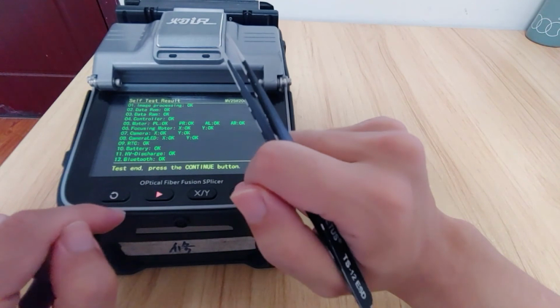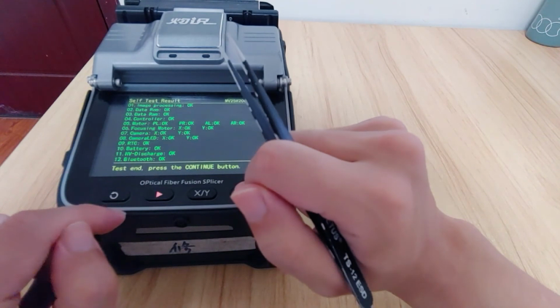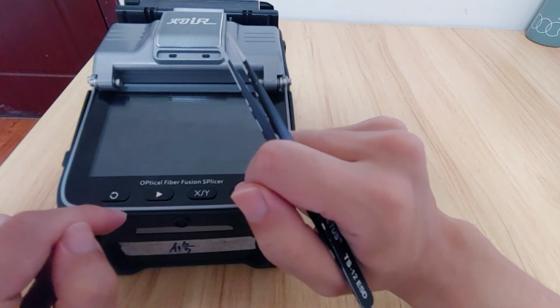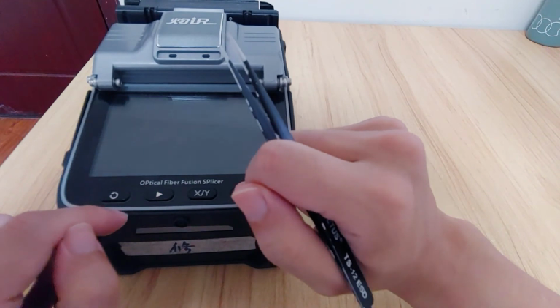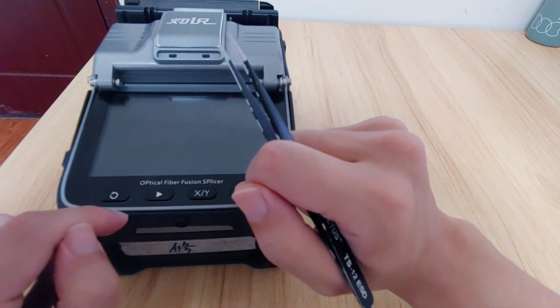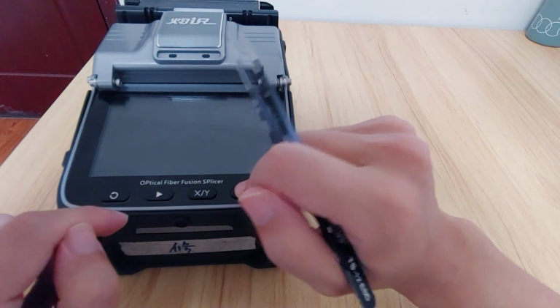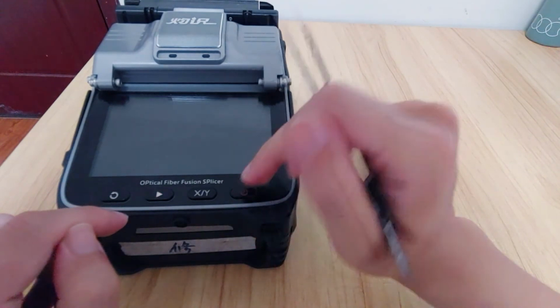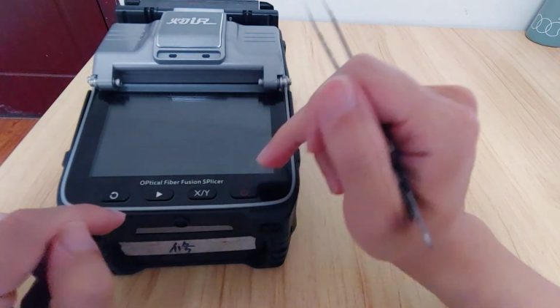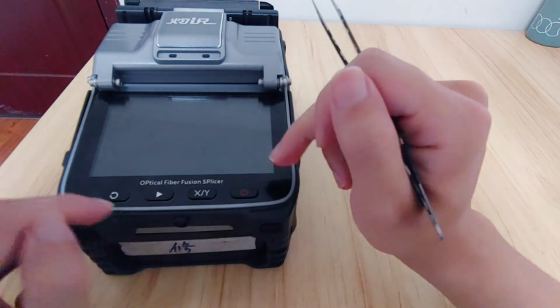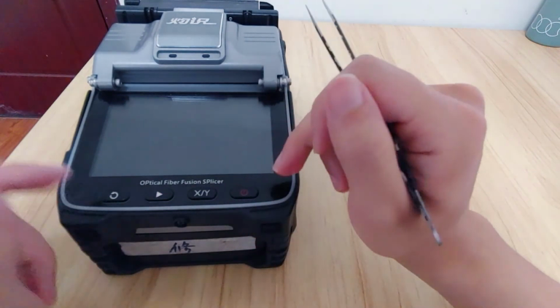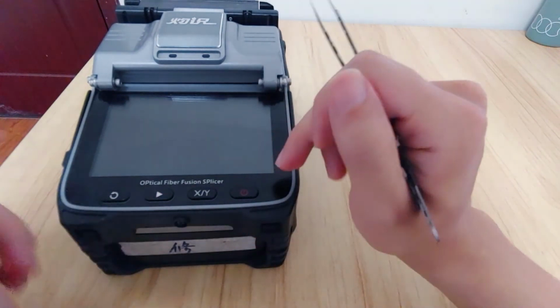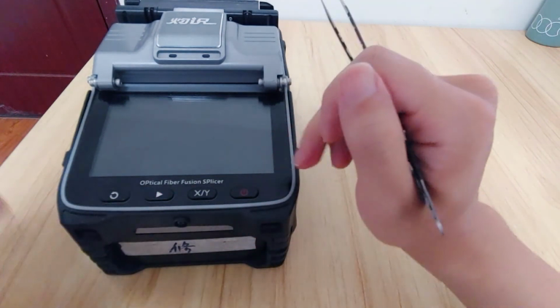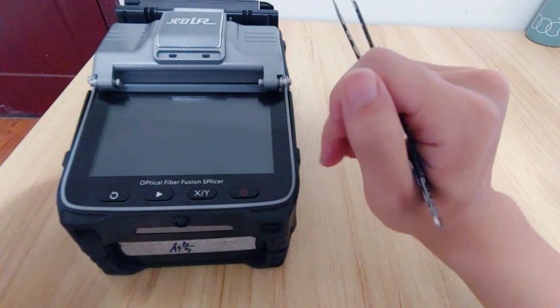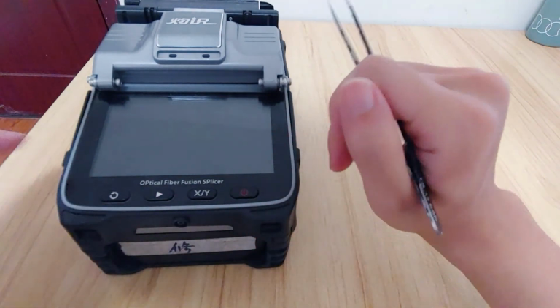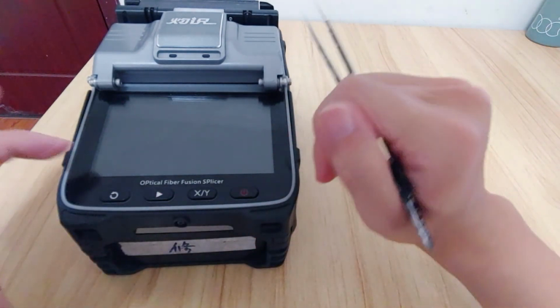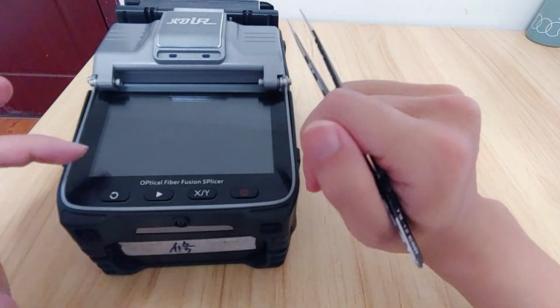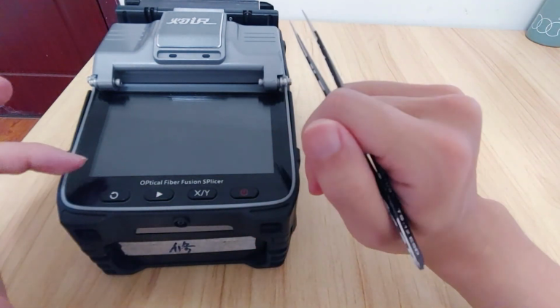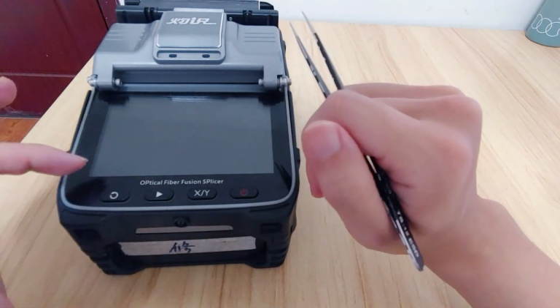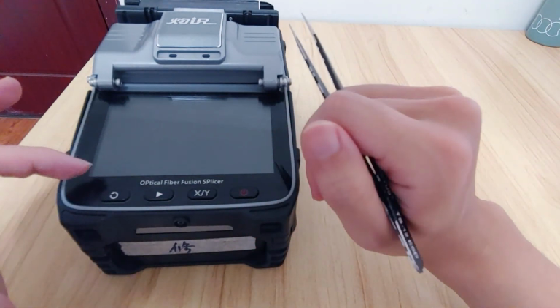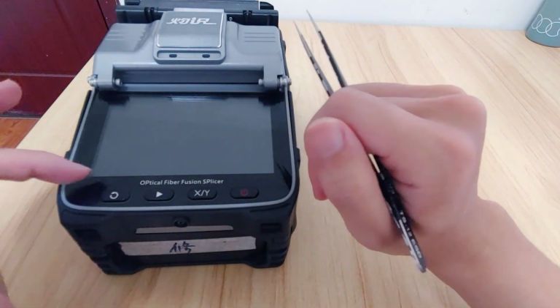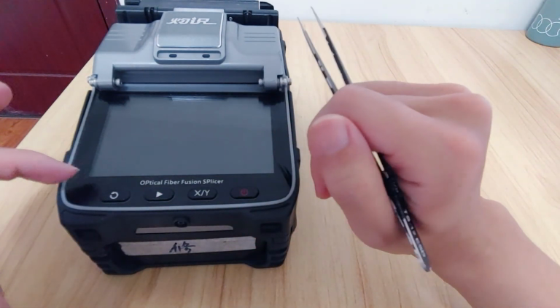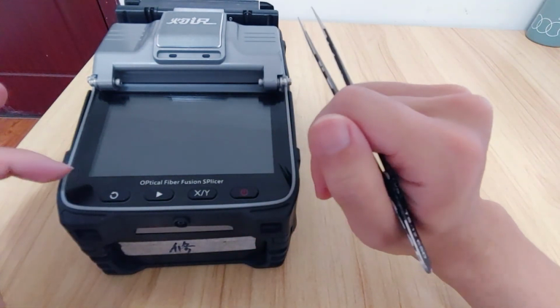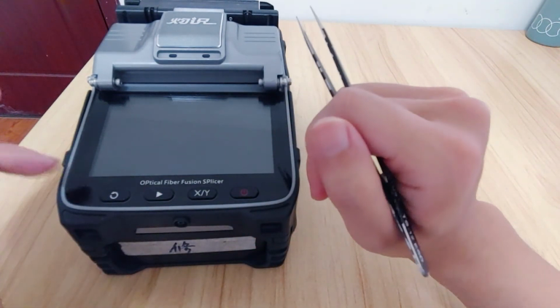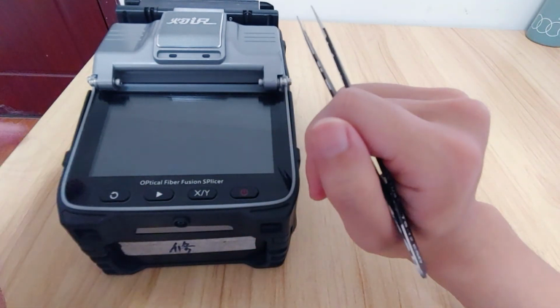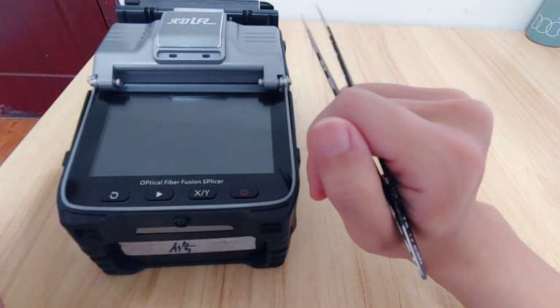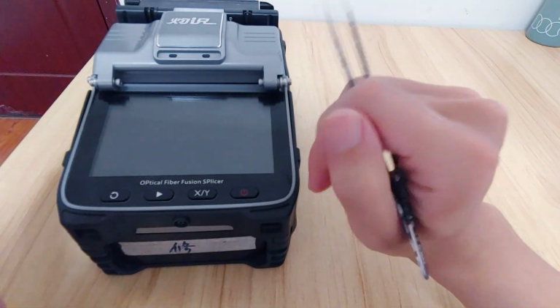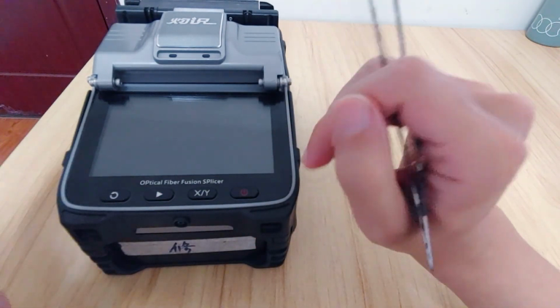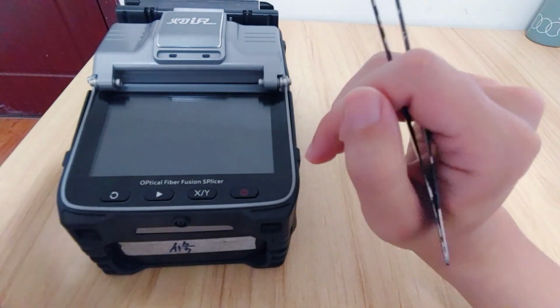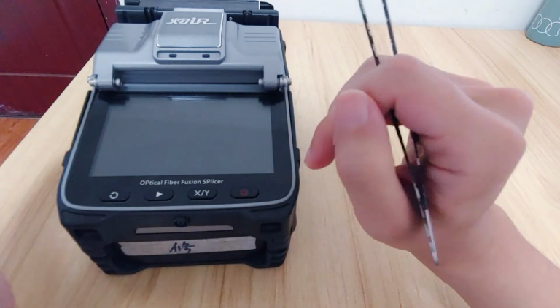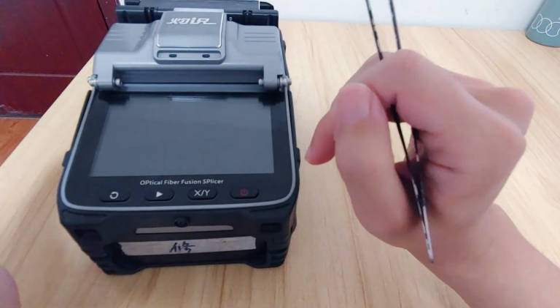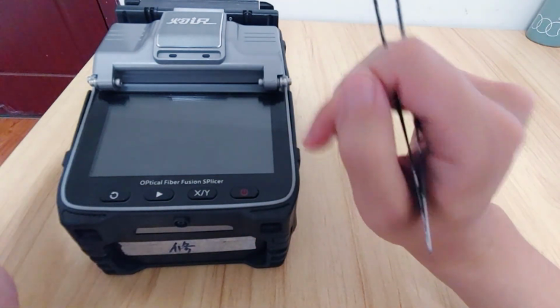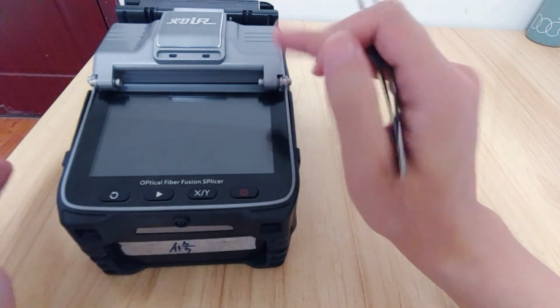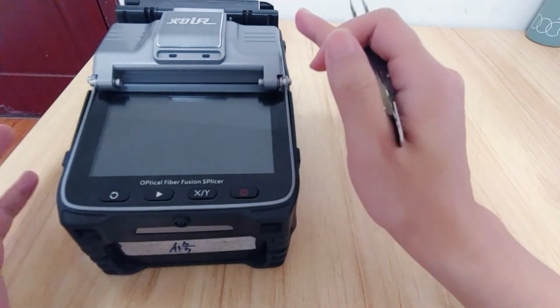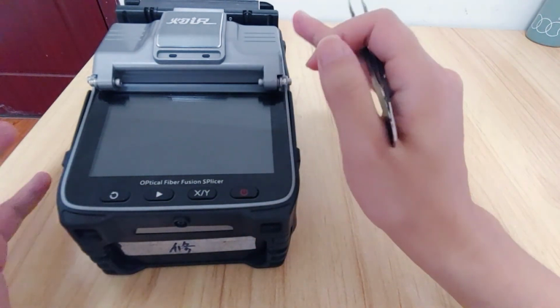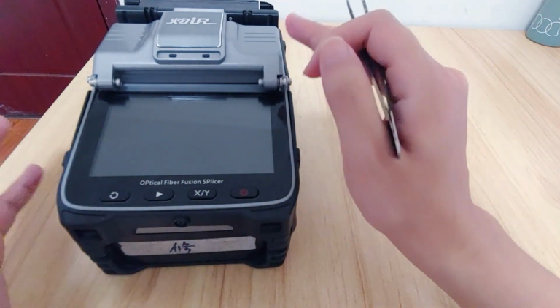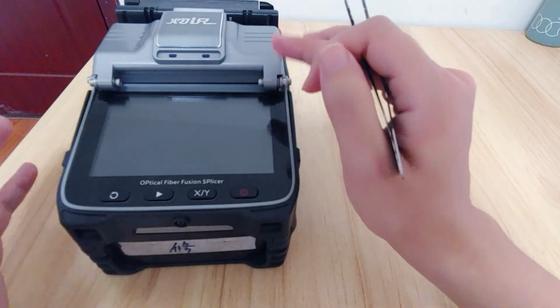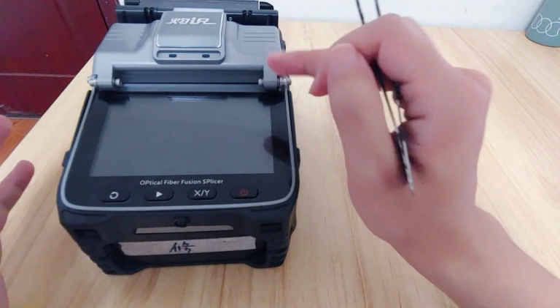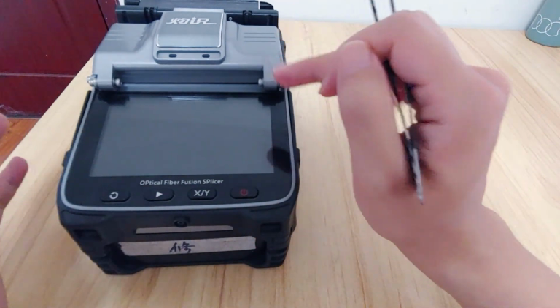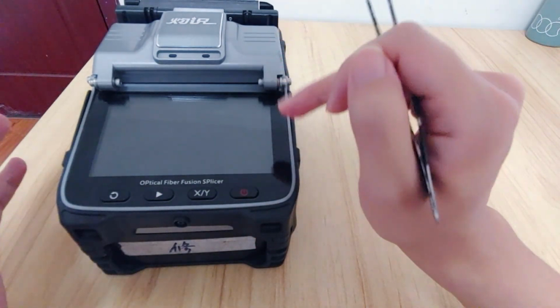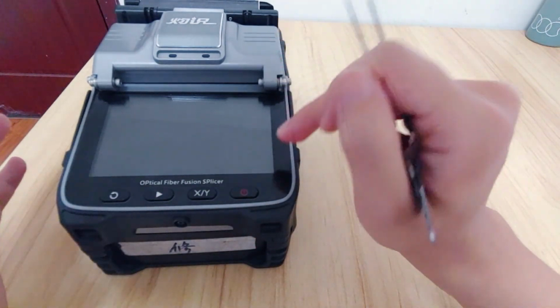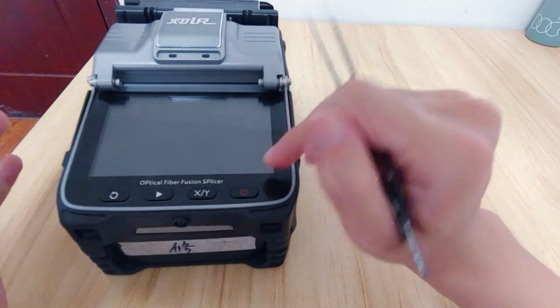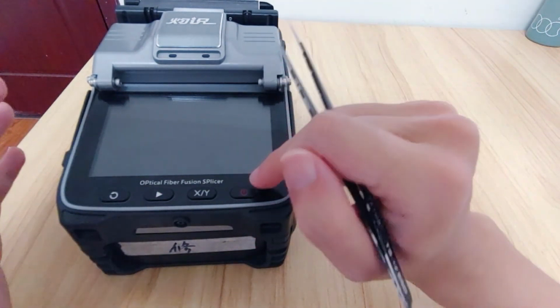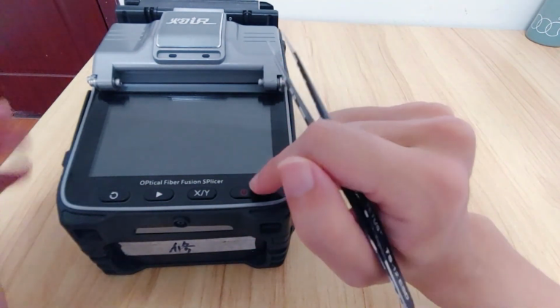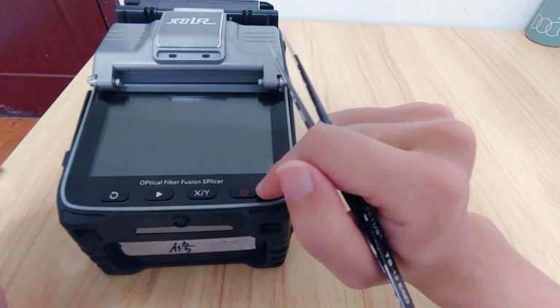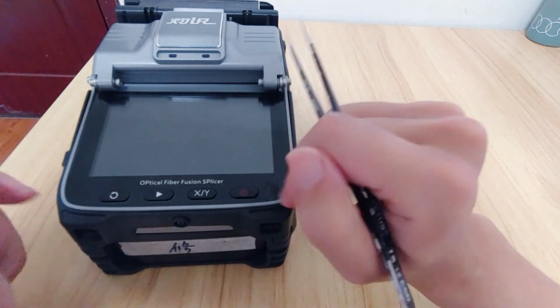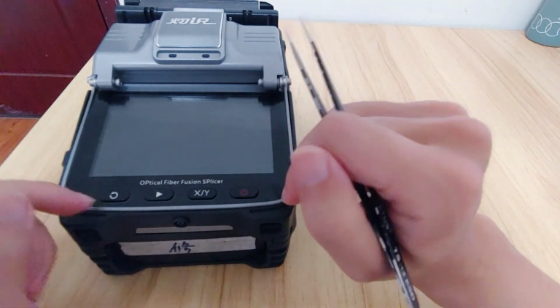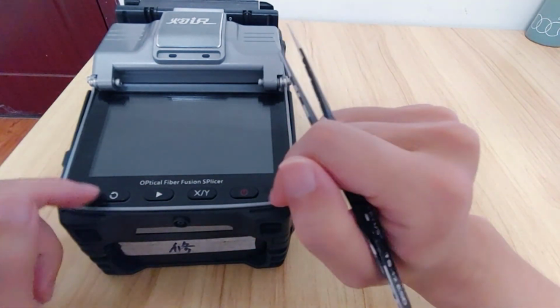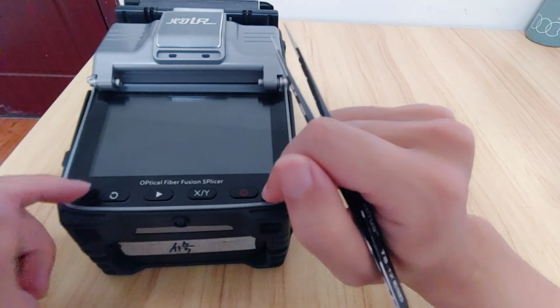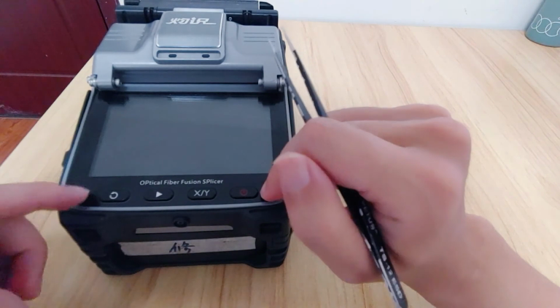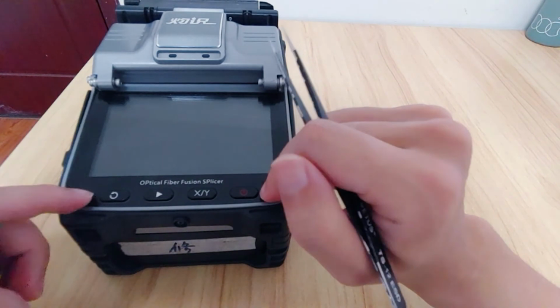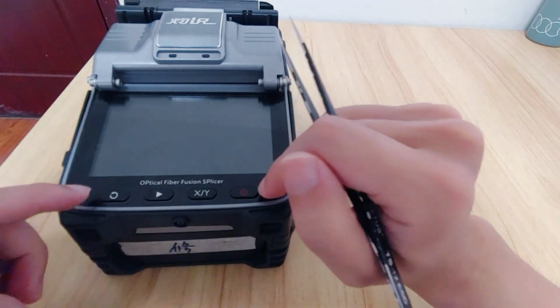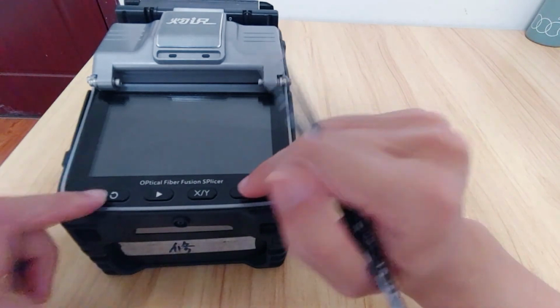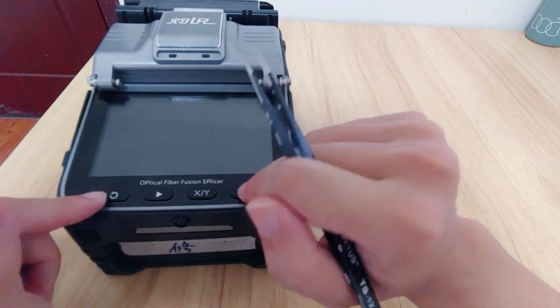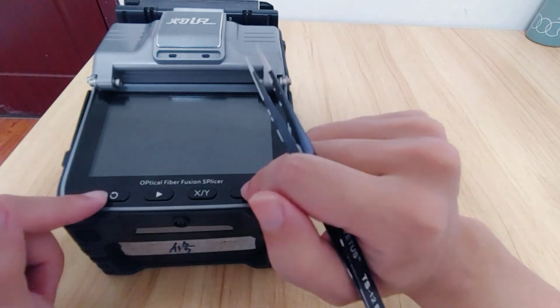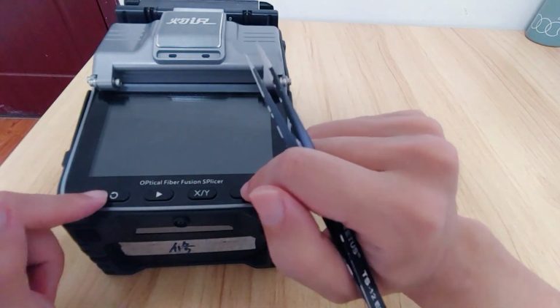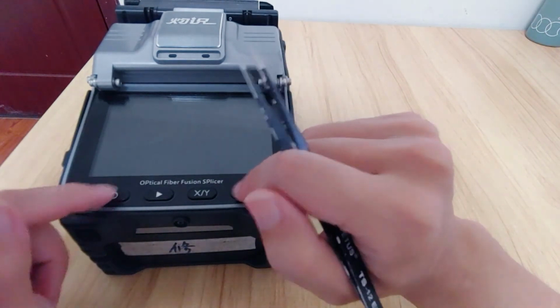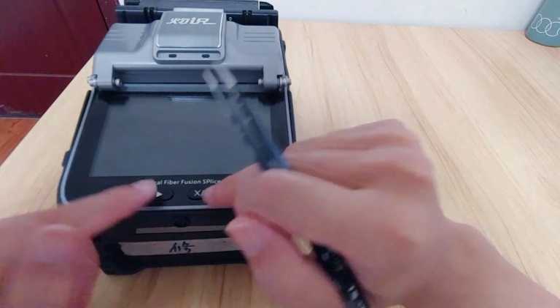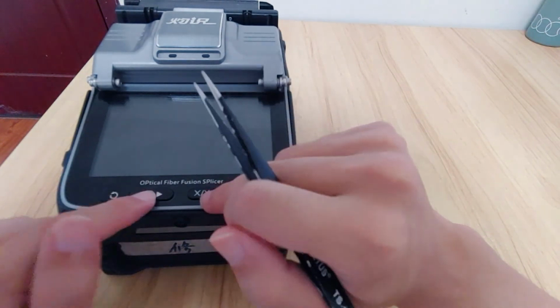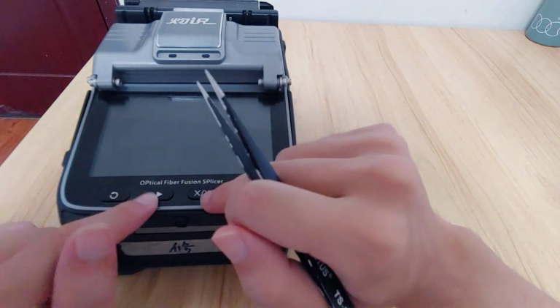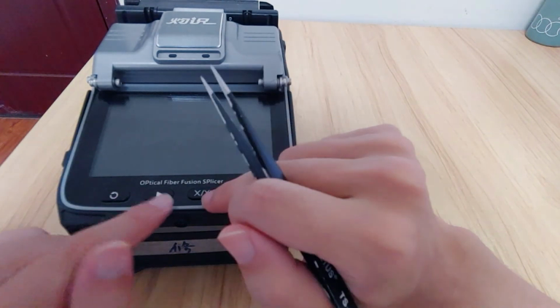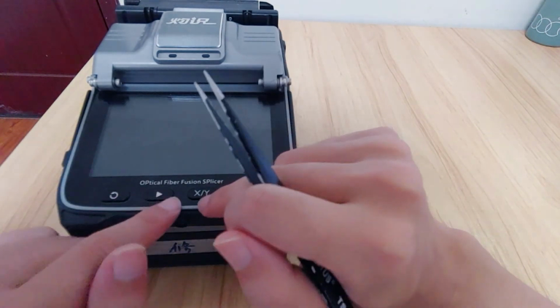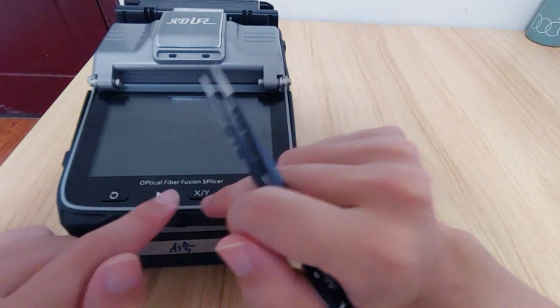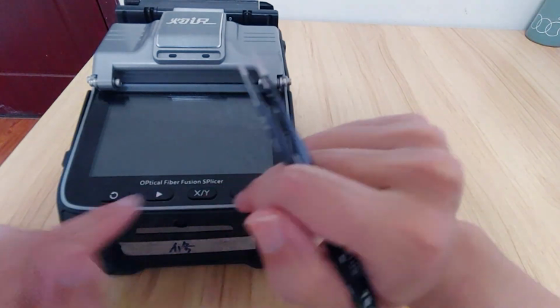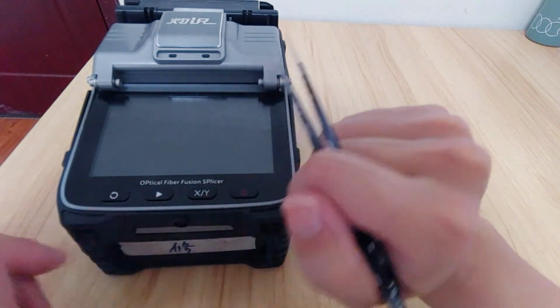So when you check the machine and encounter such a problem, you can clean the buttons first.